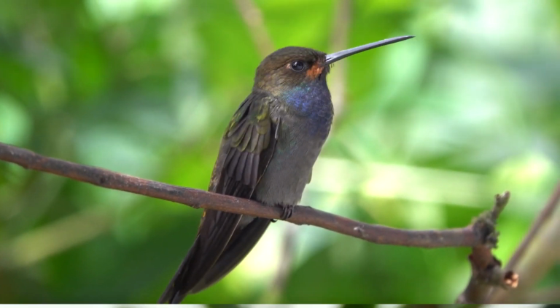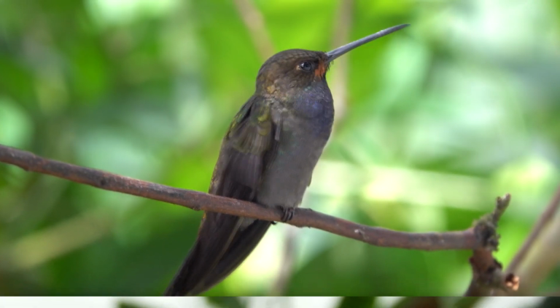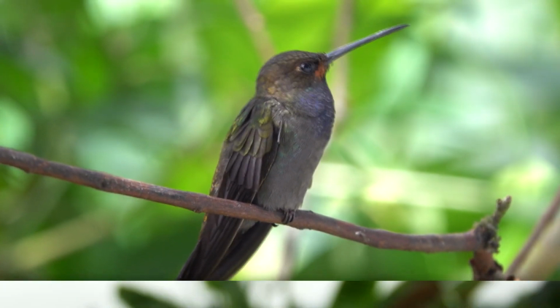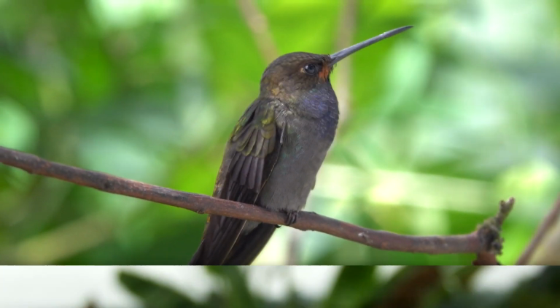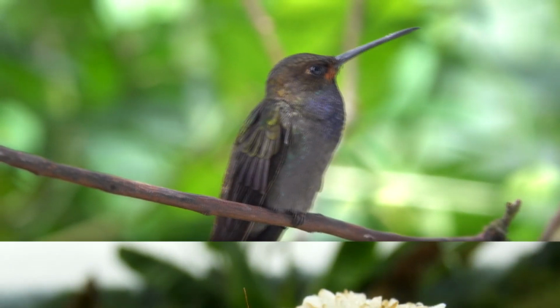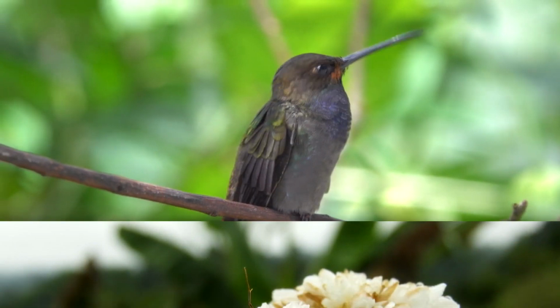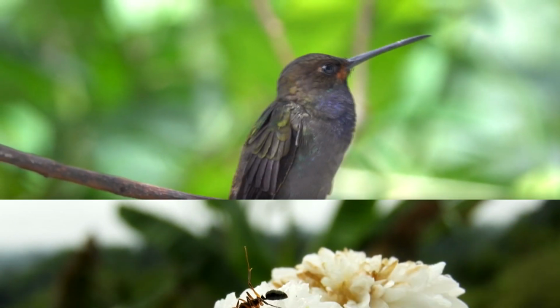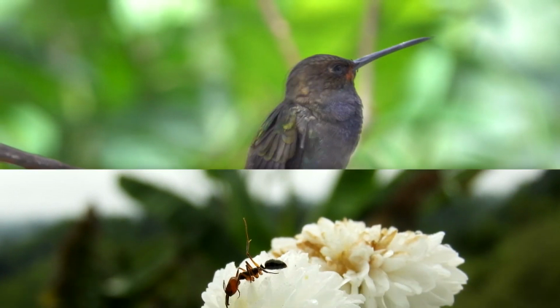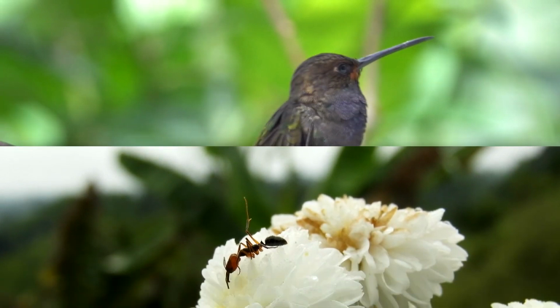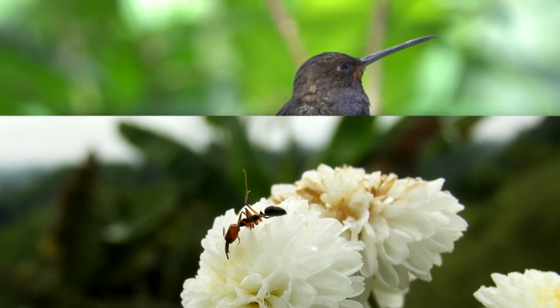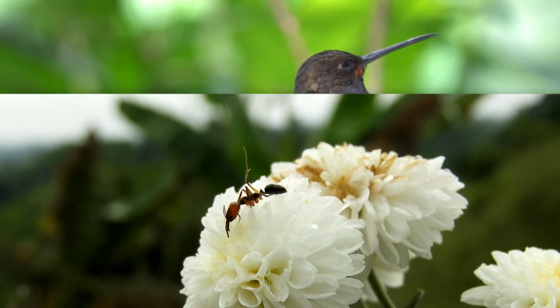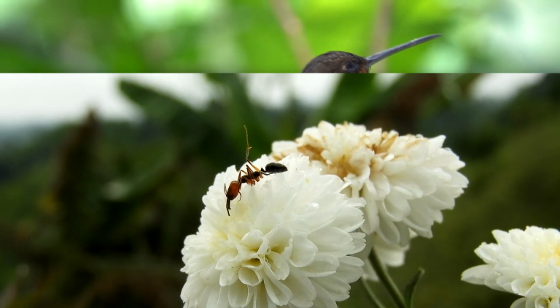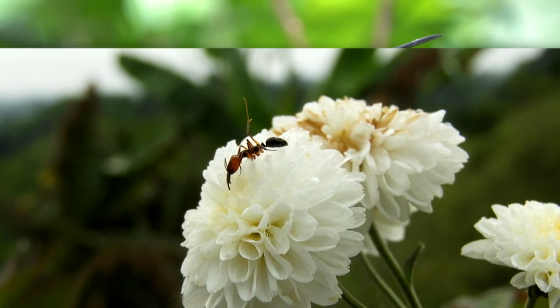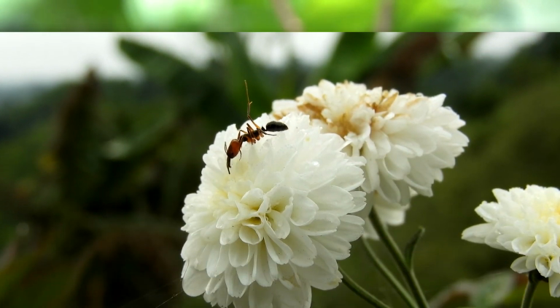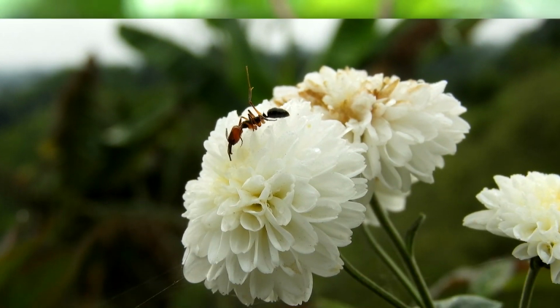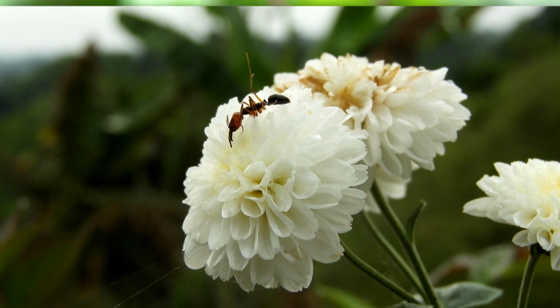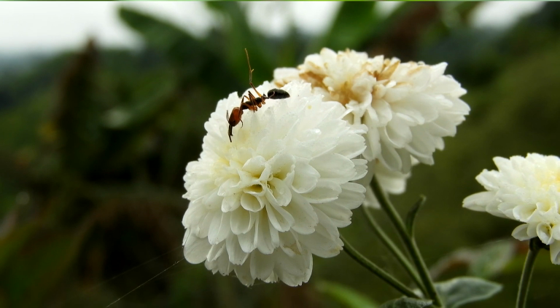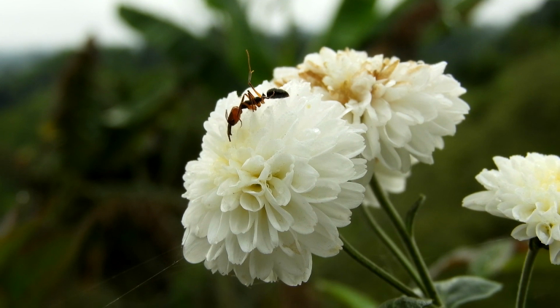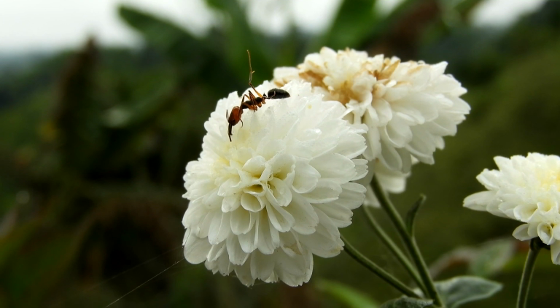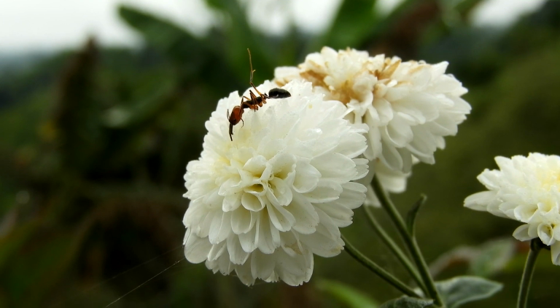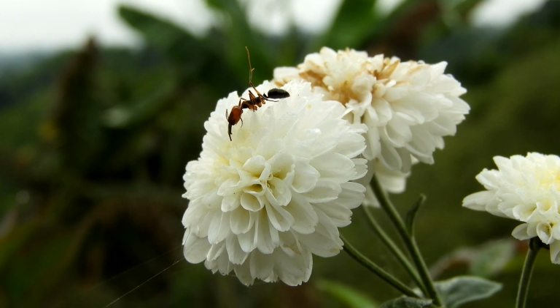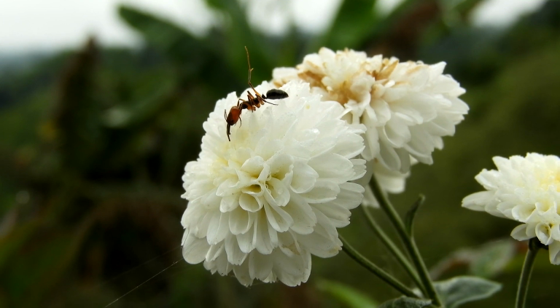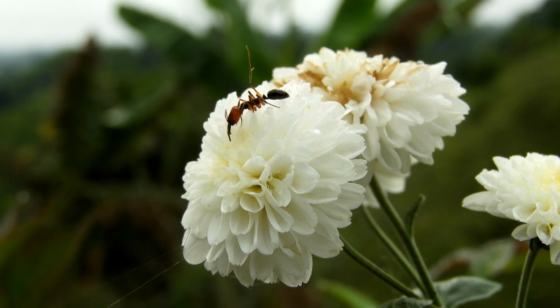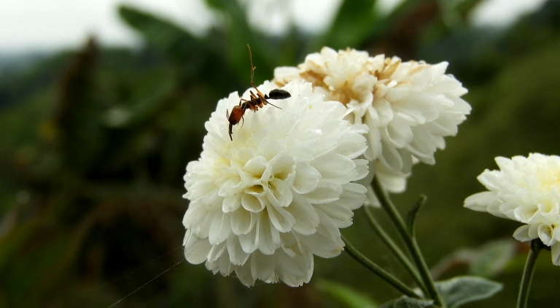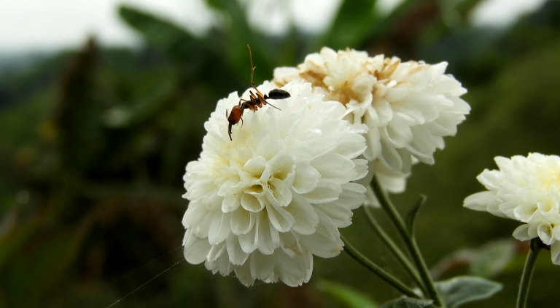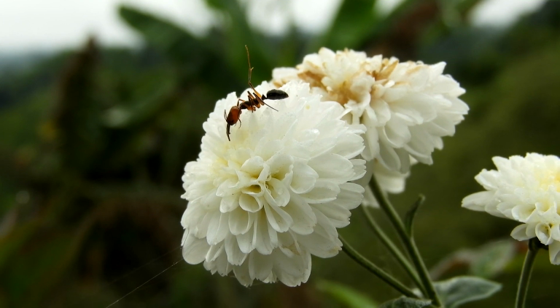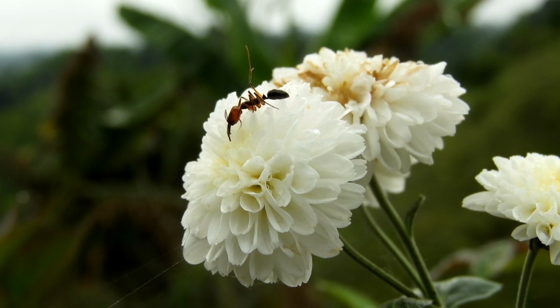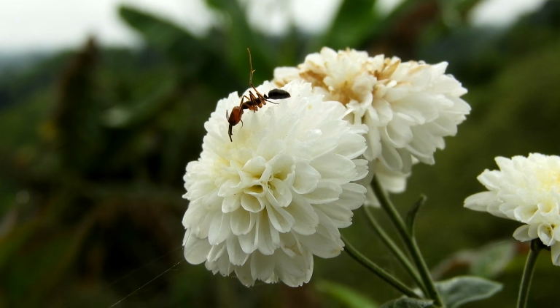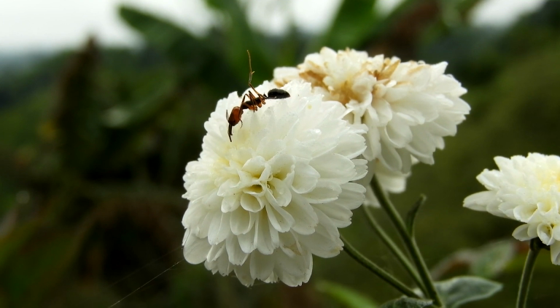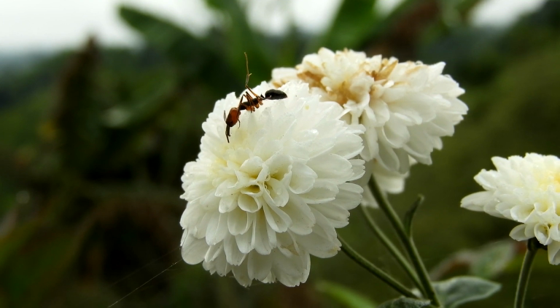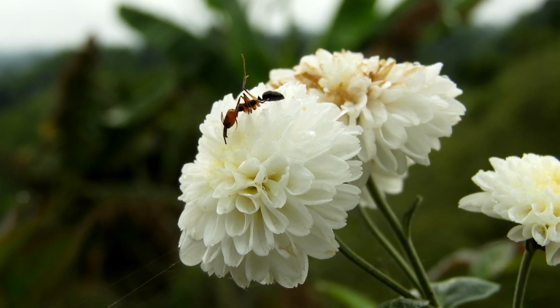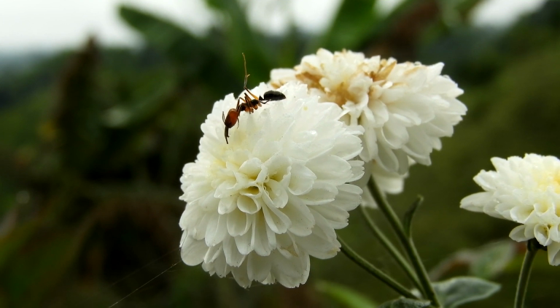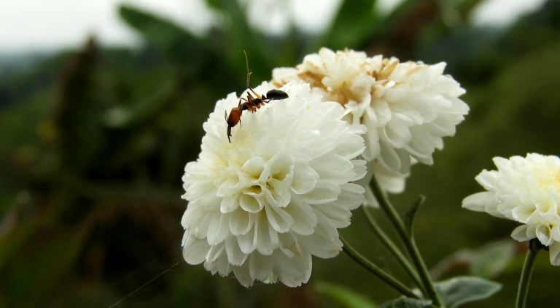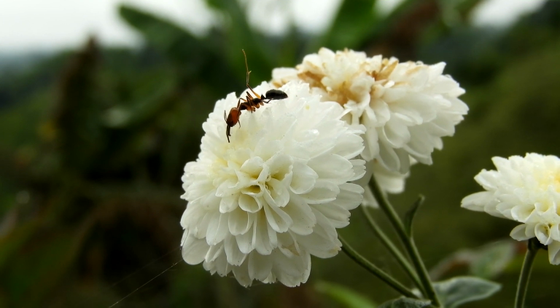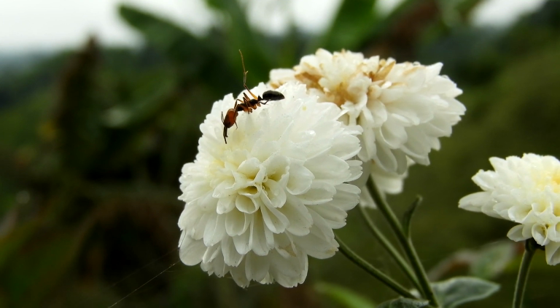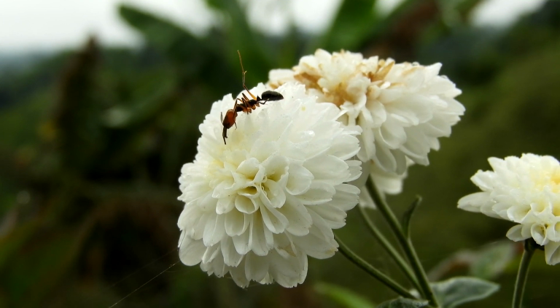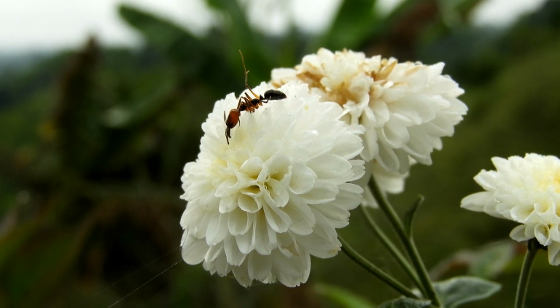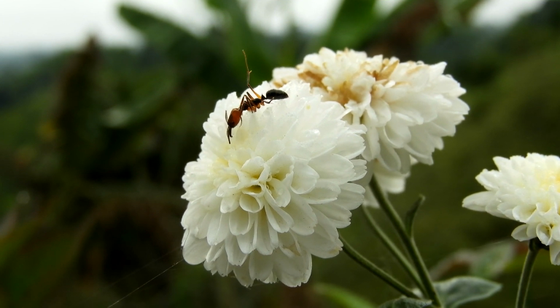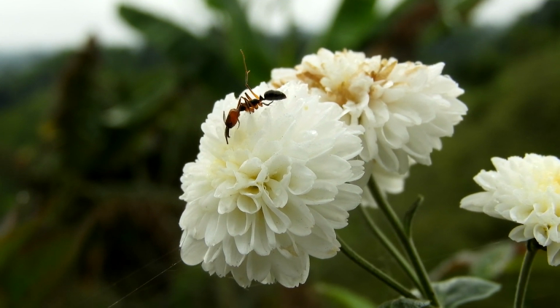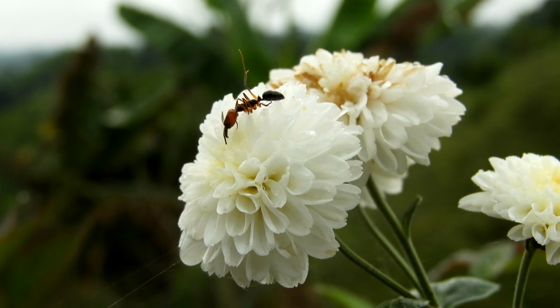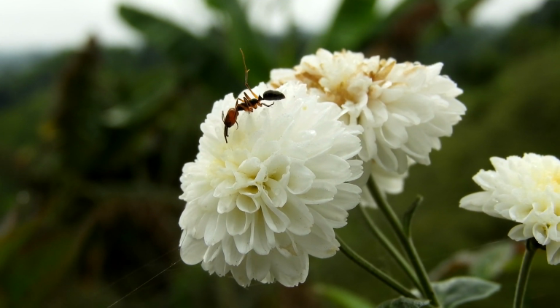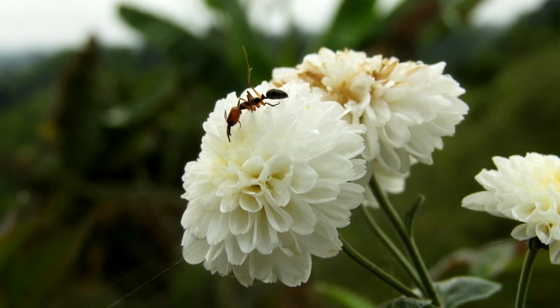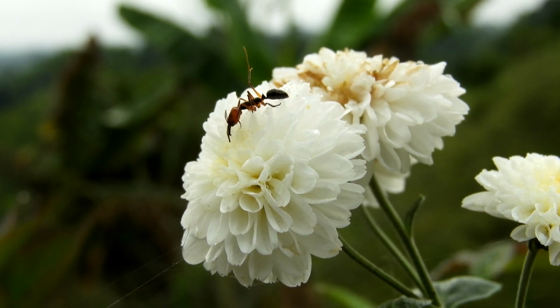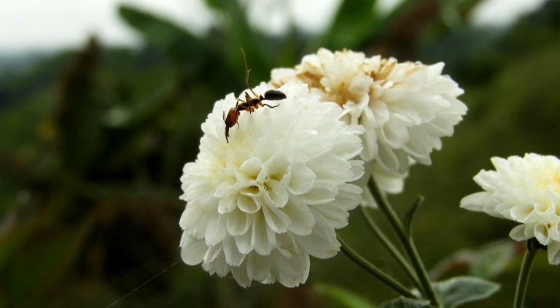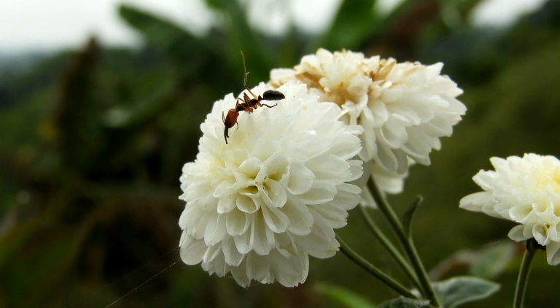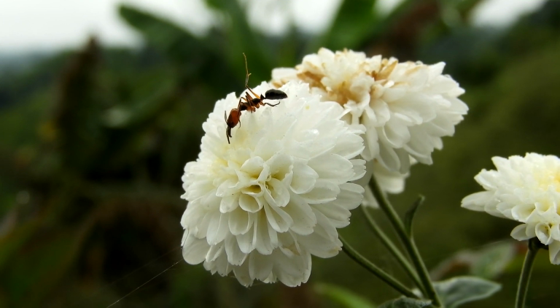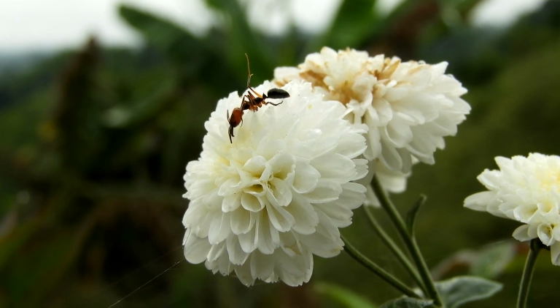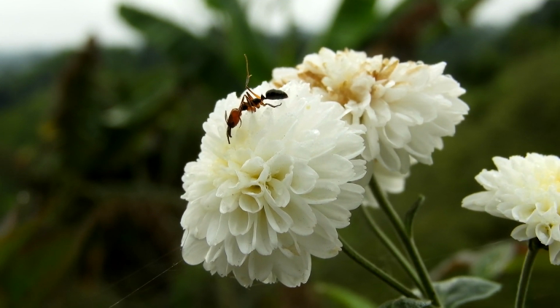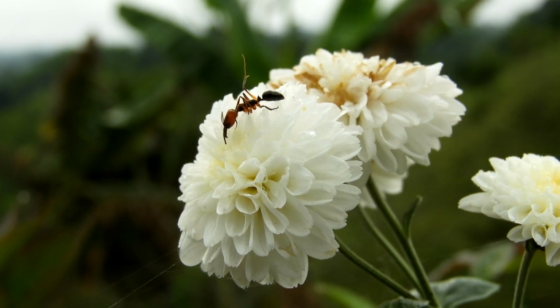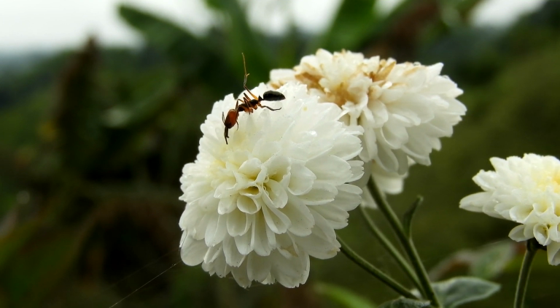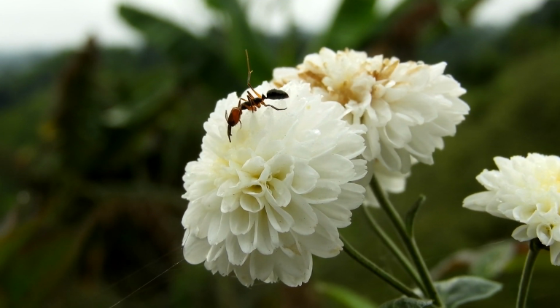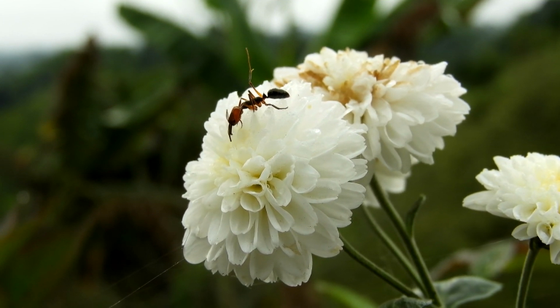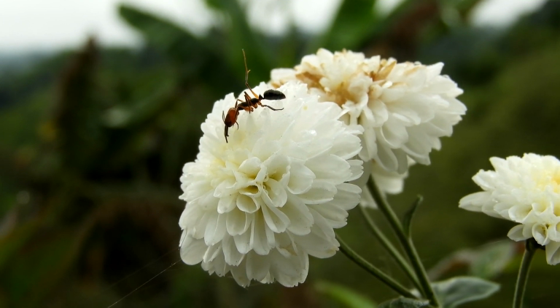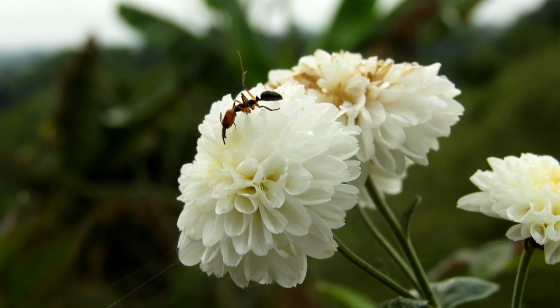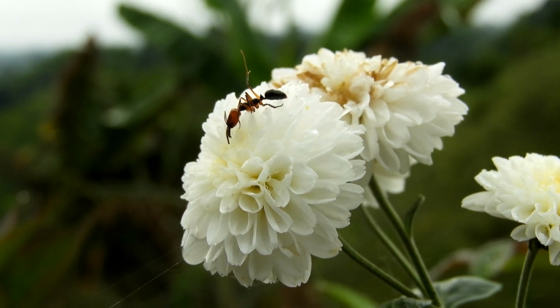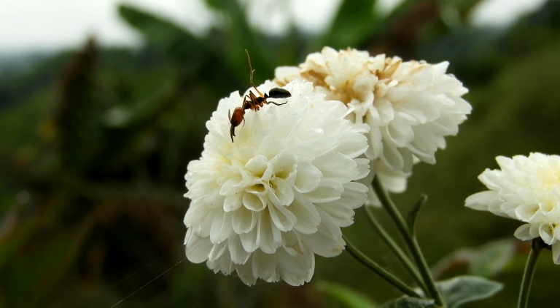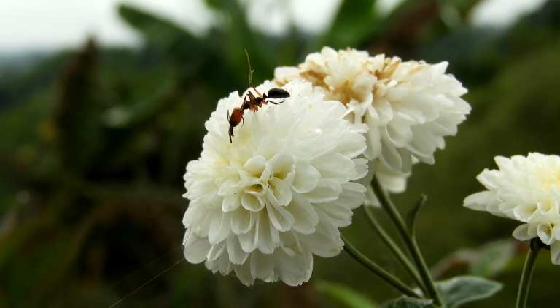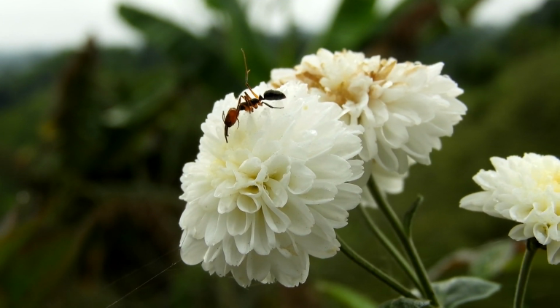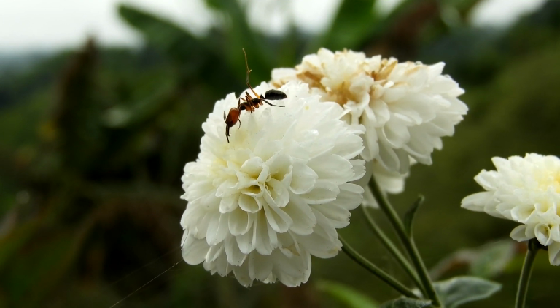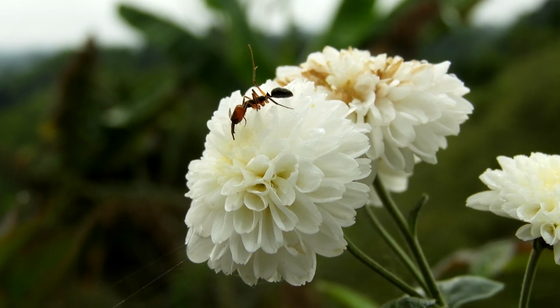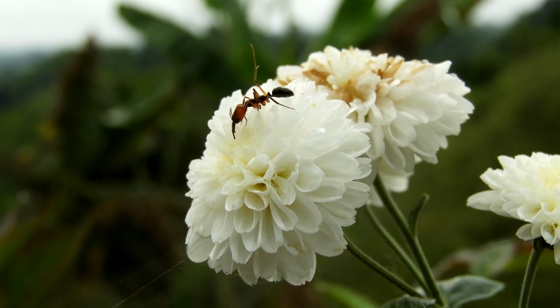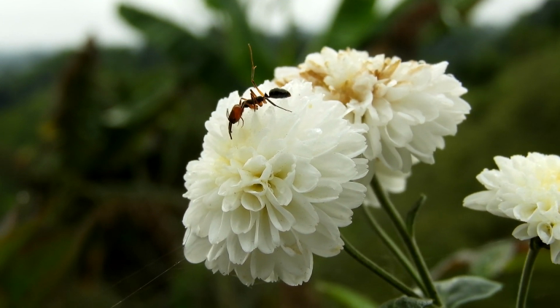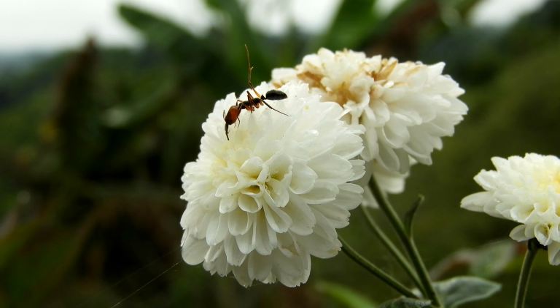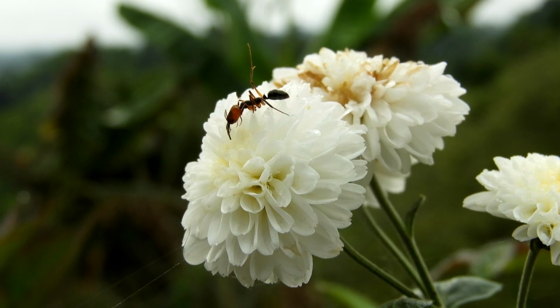As their name implies, saw-billed hermits also use their serrated beak for gleaning insects off of plants.